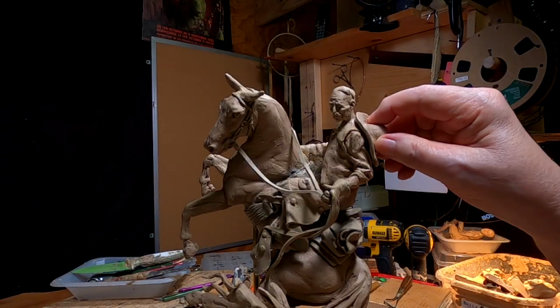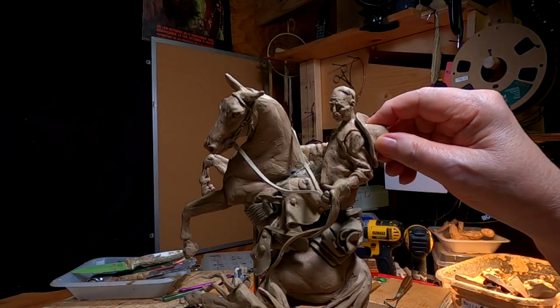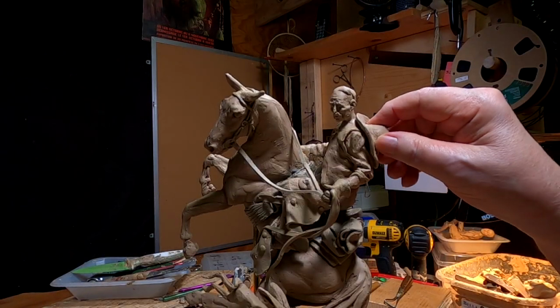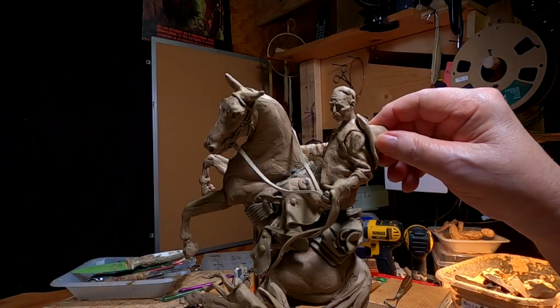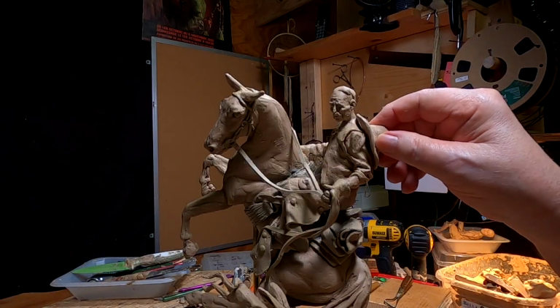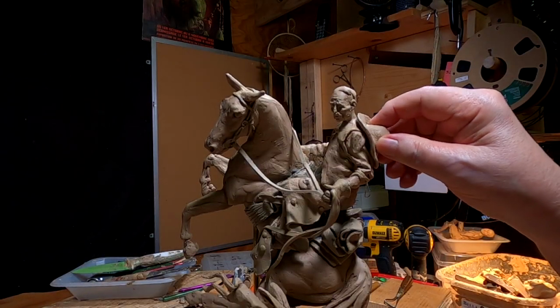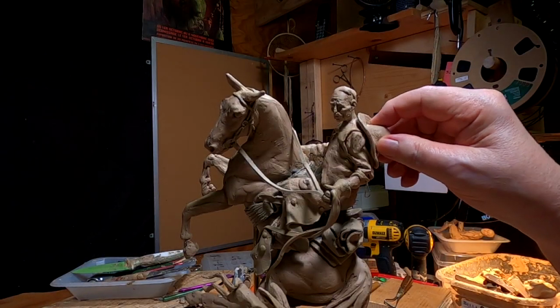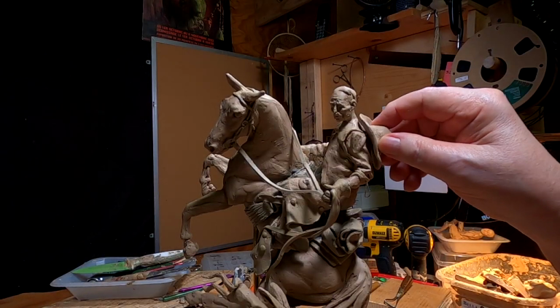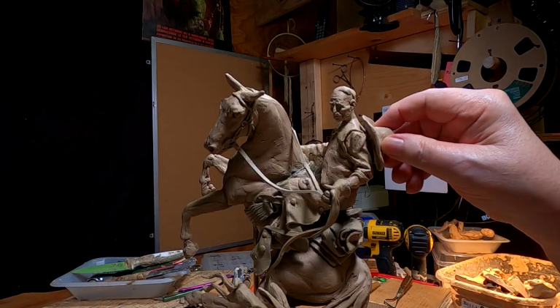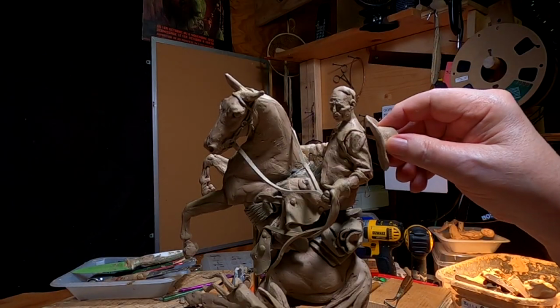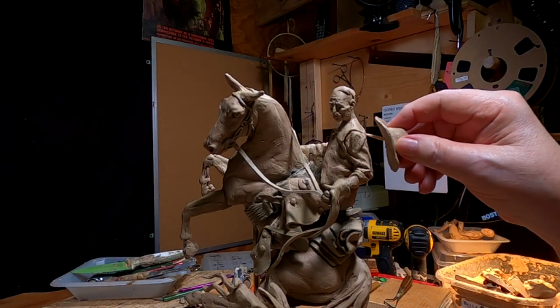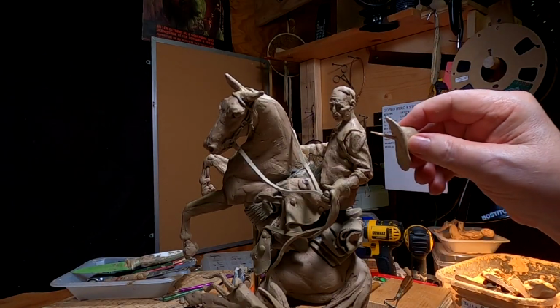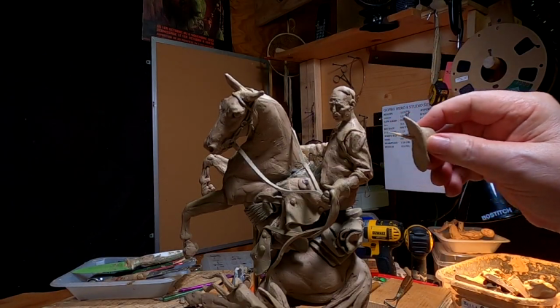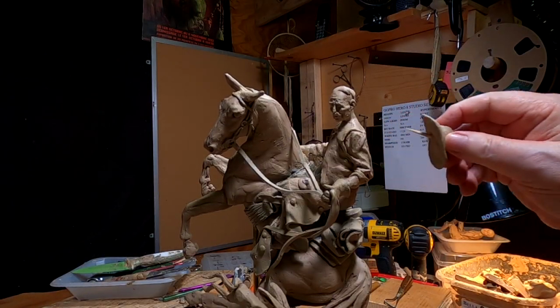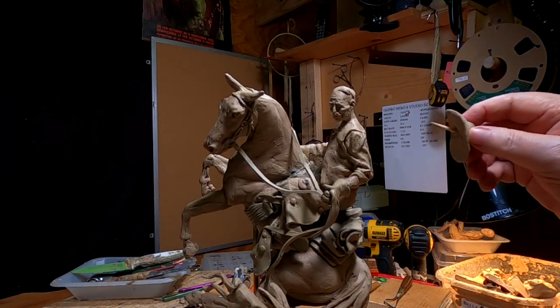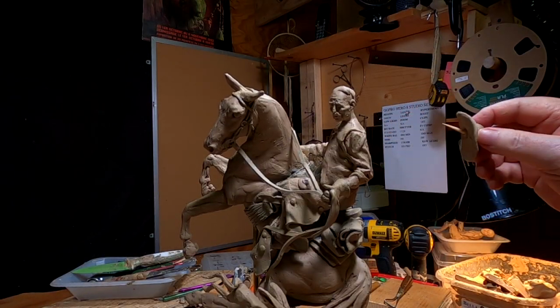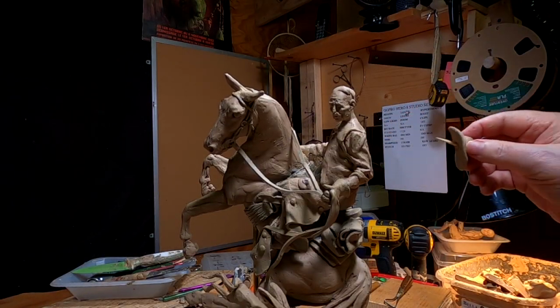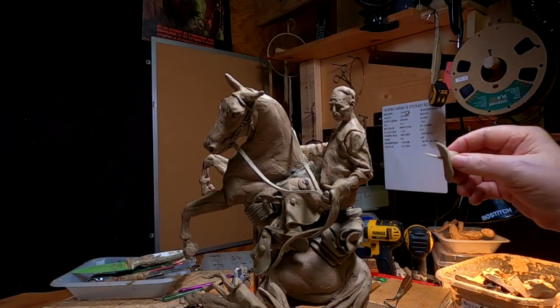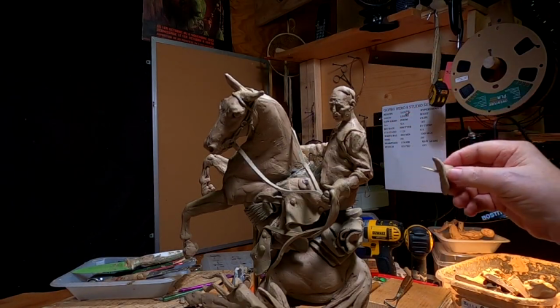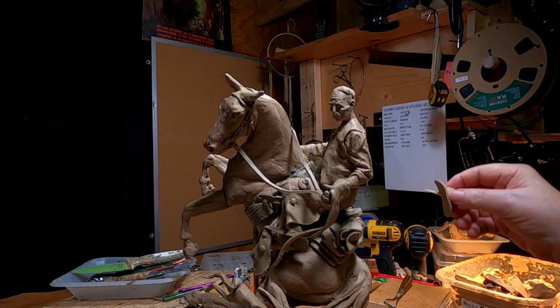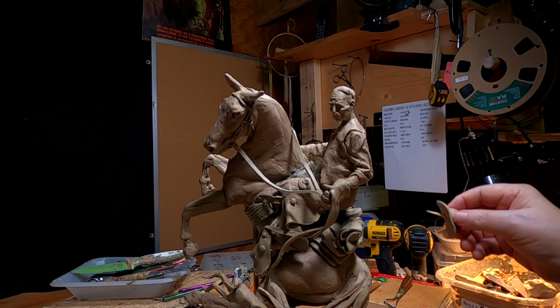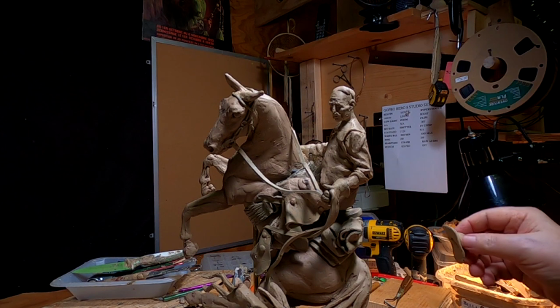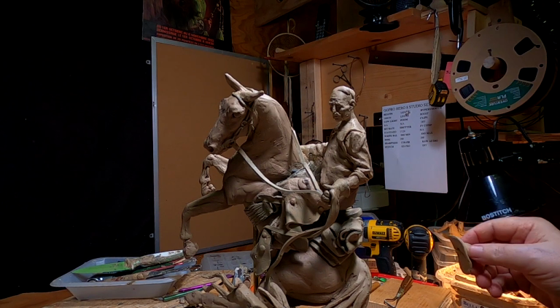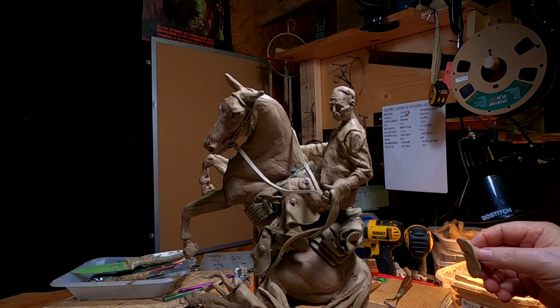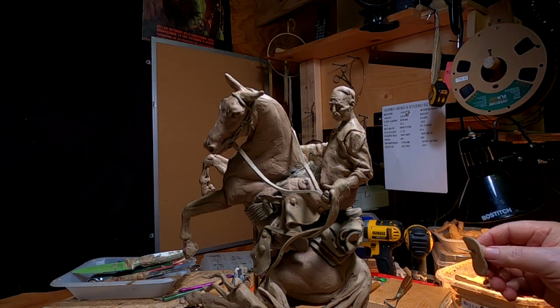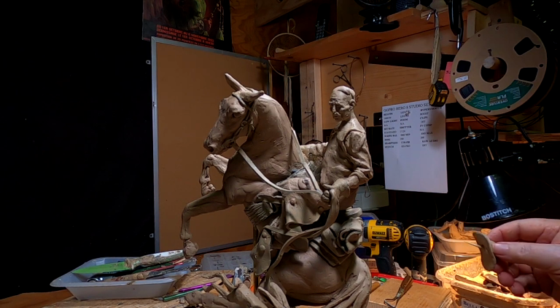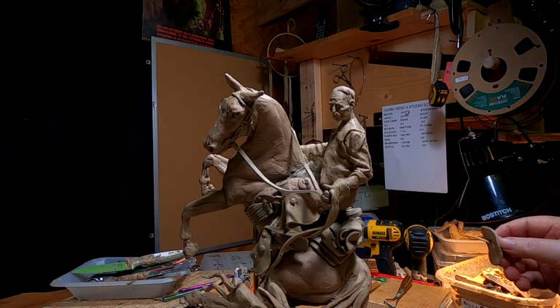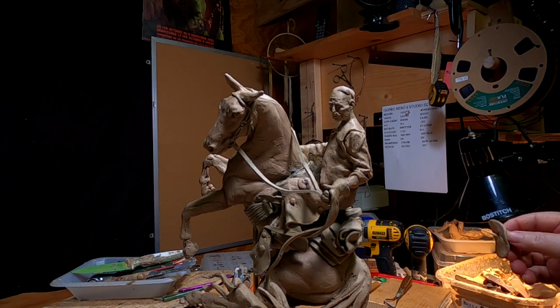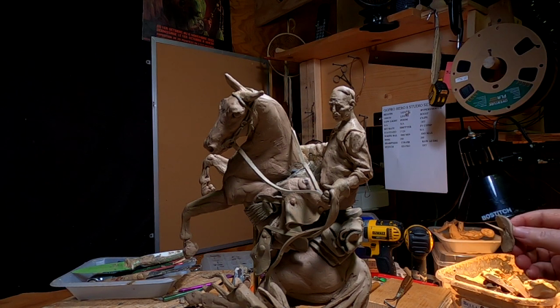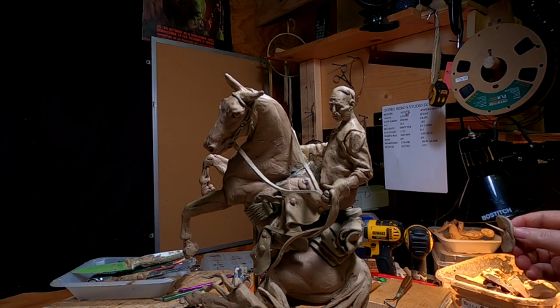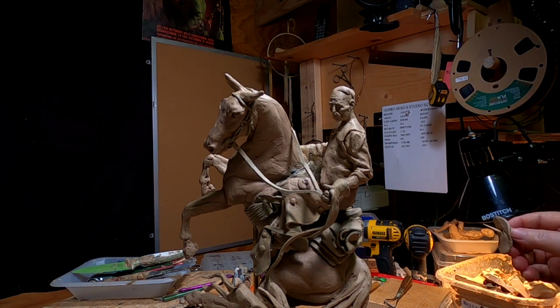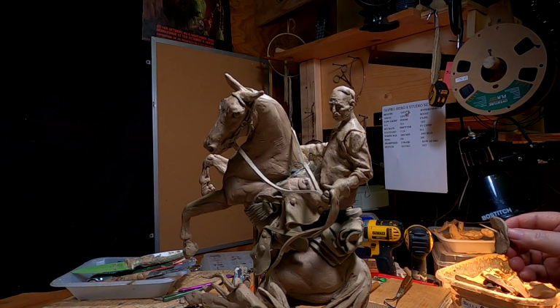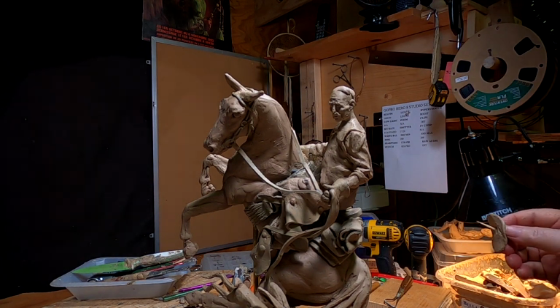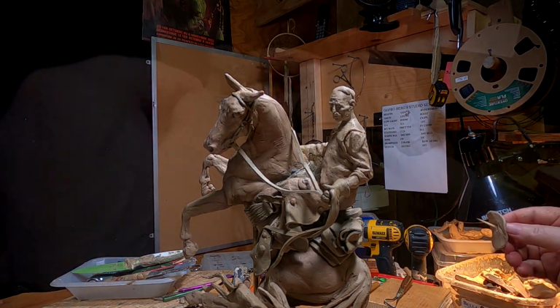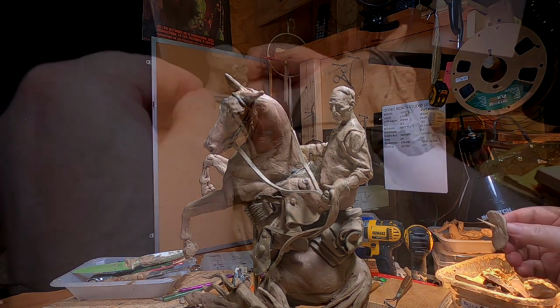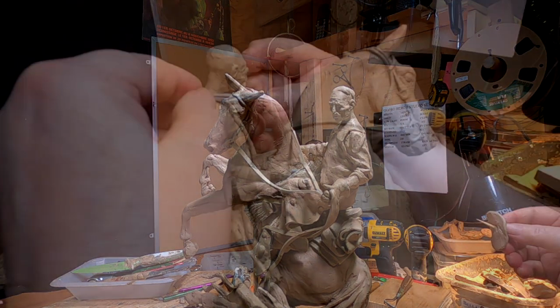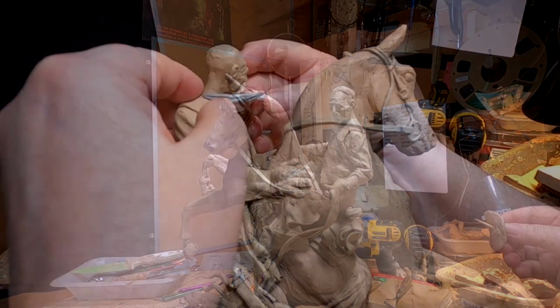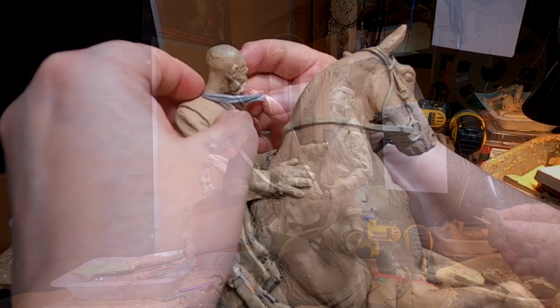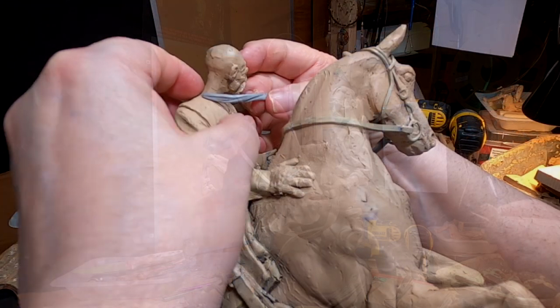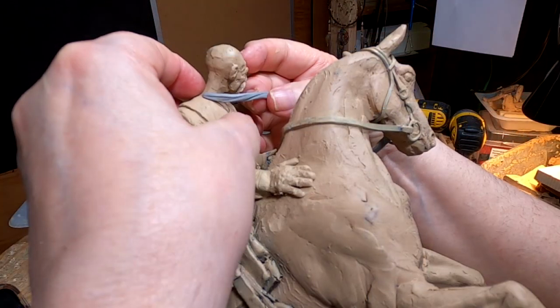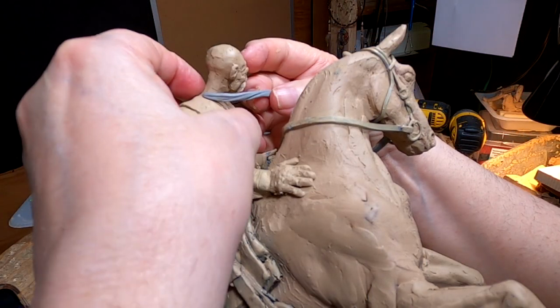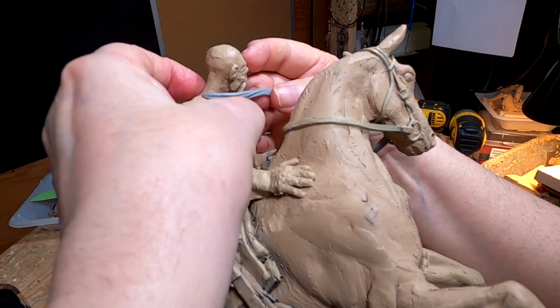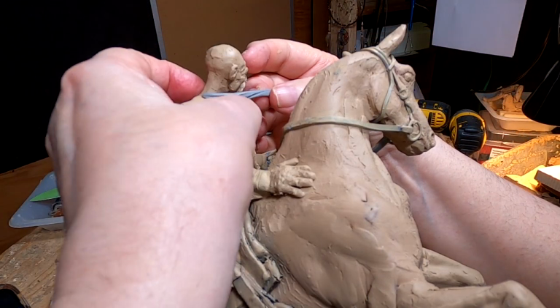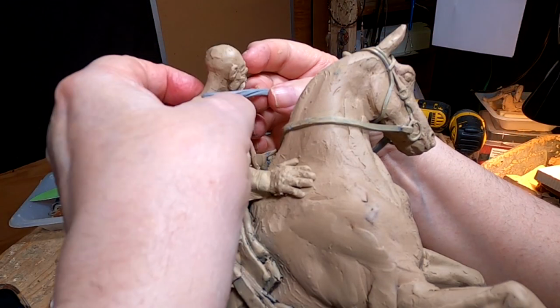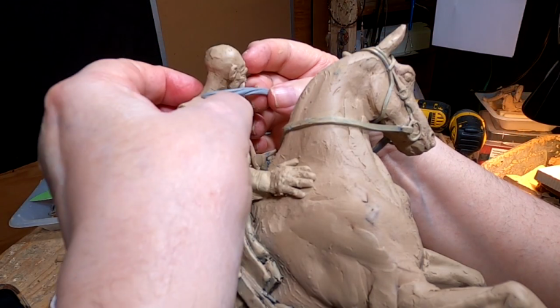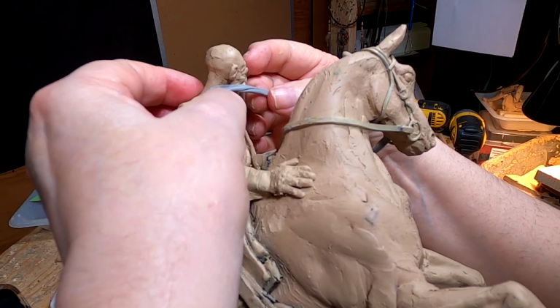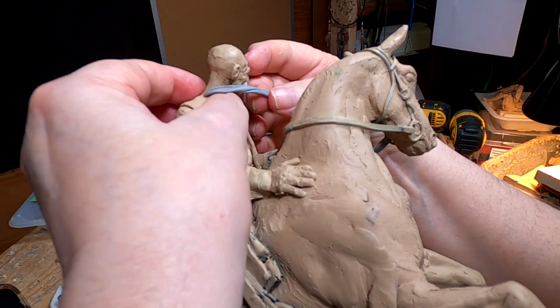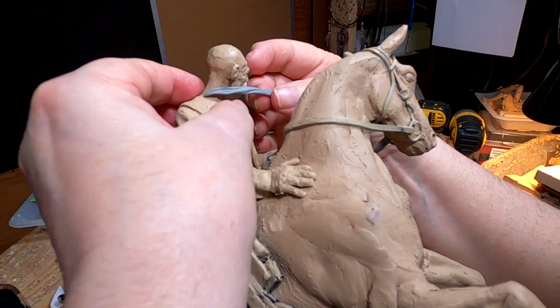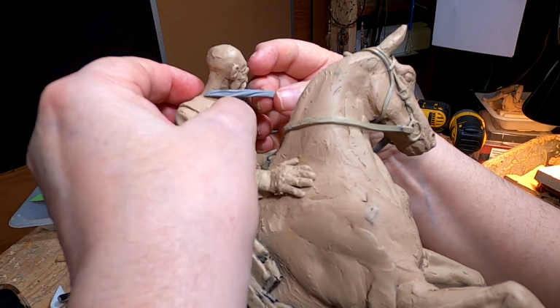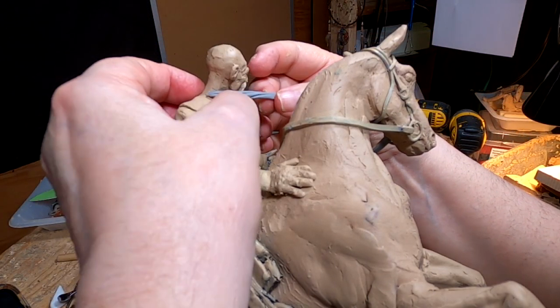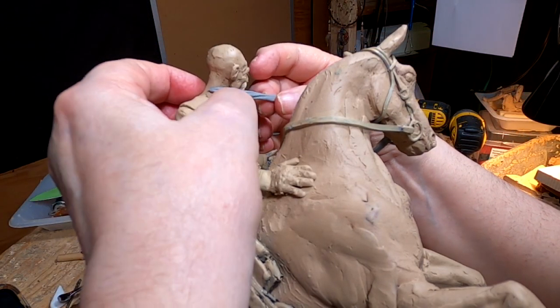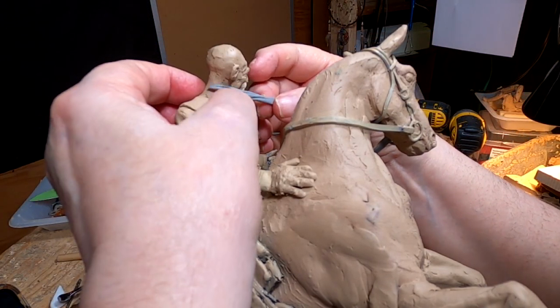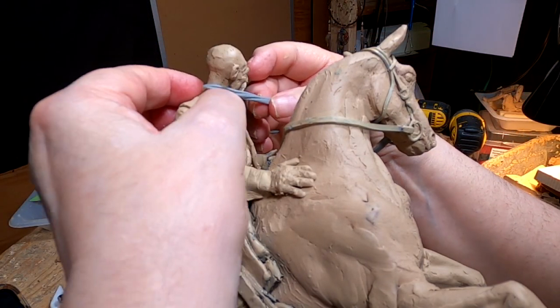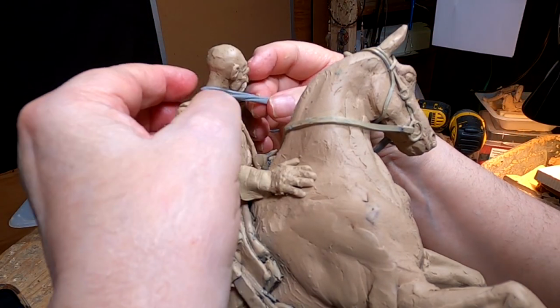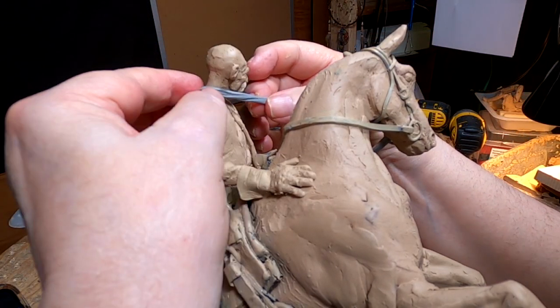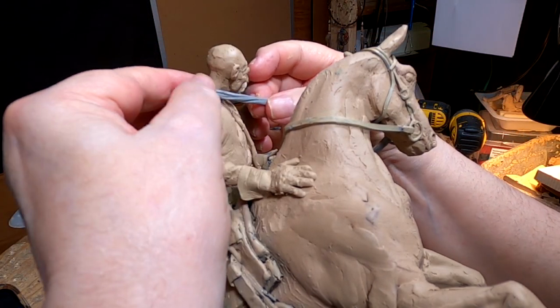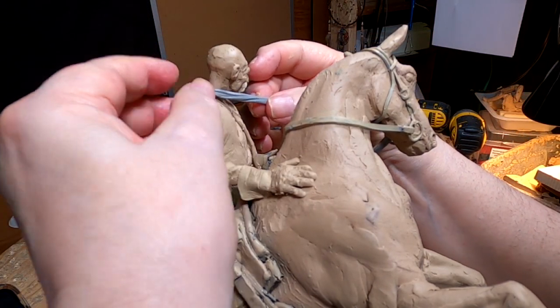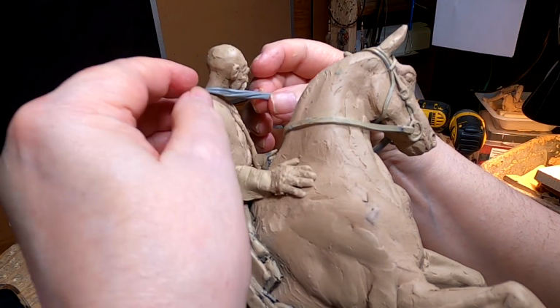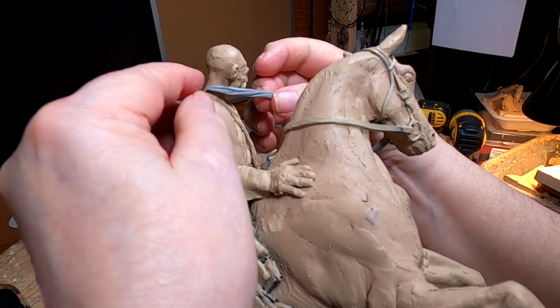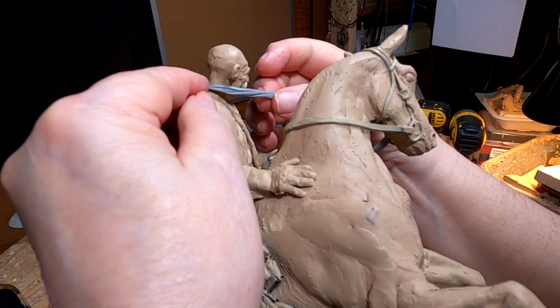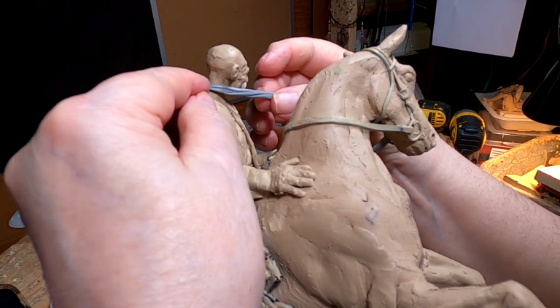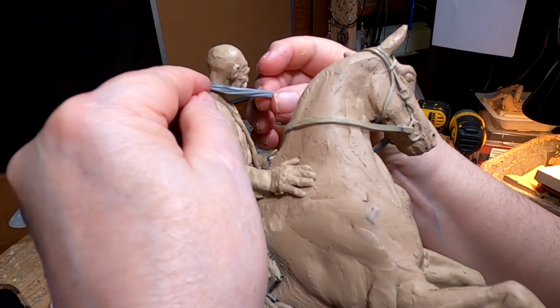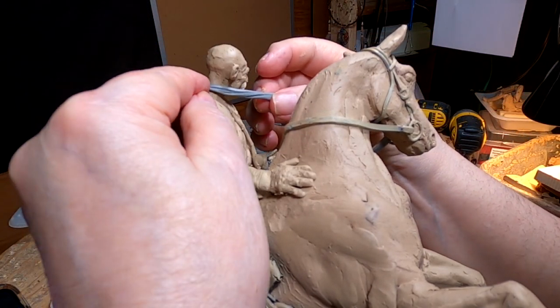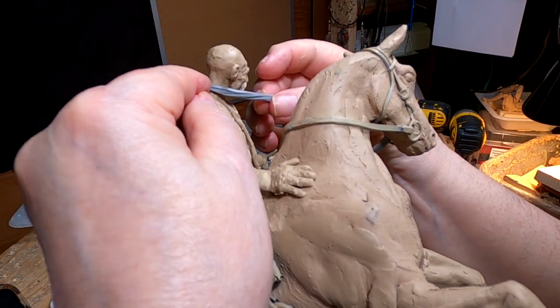I'm going to take the hat off and put it aside. I'm using this clay, this Super Sculpey.